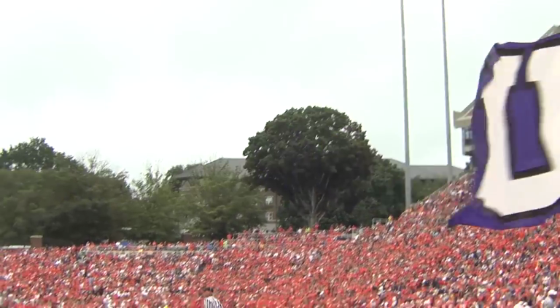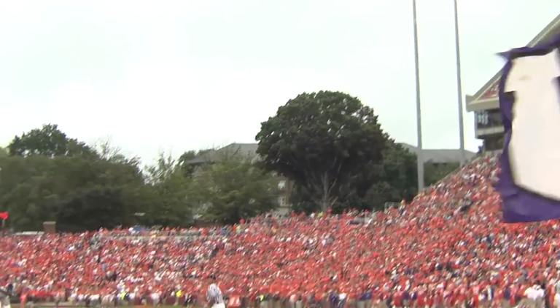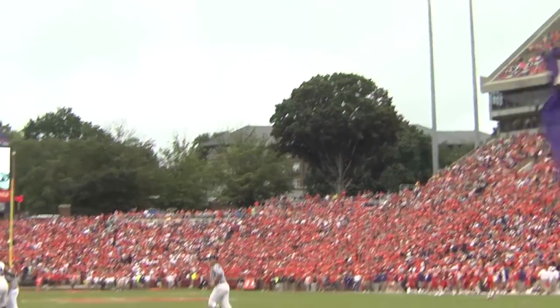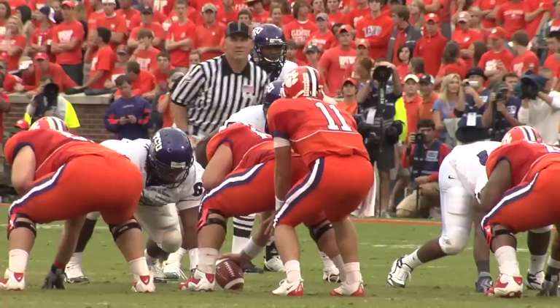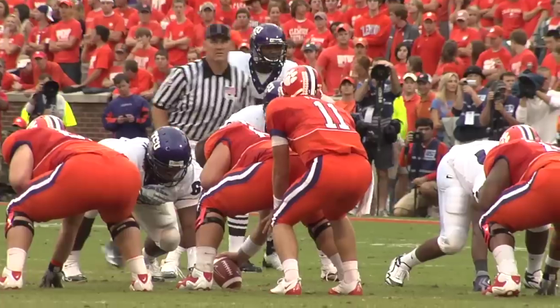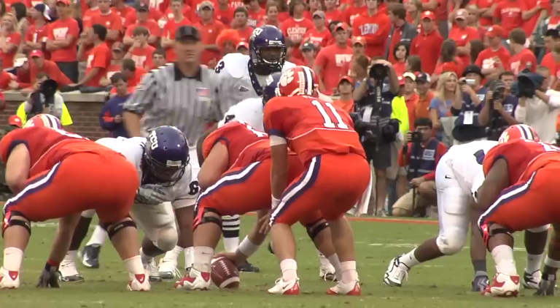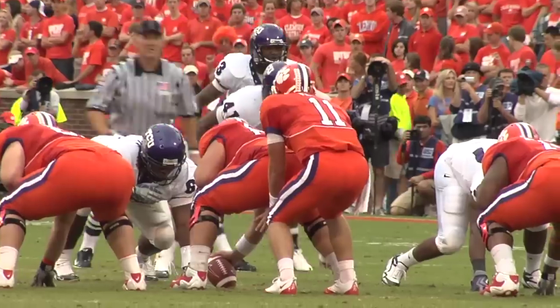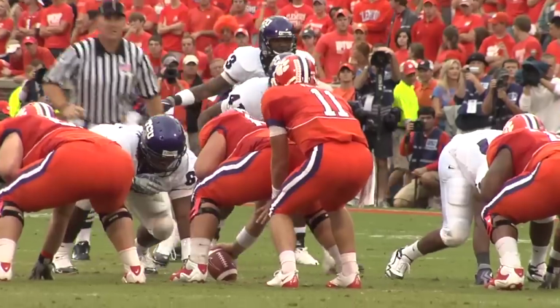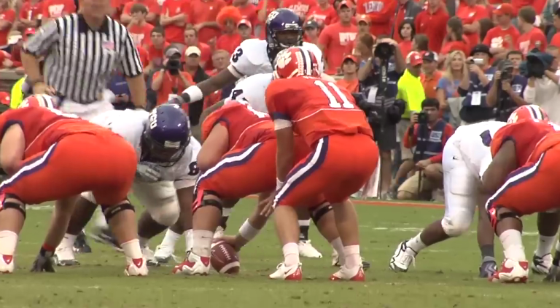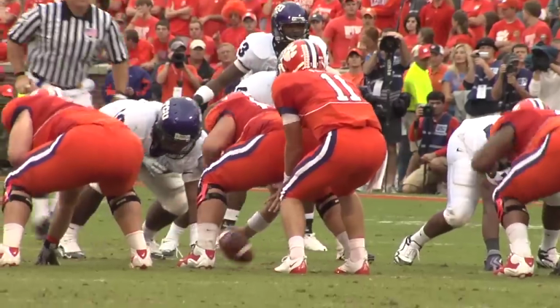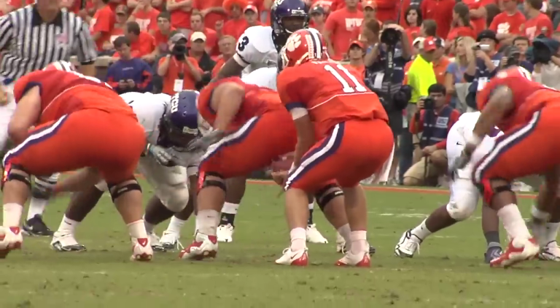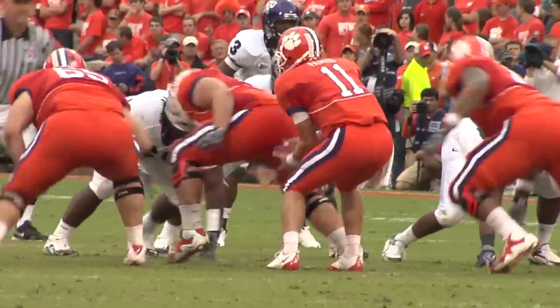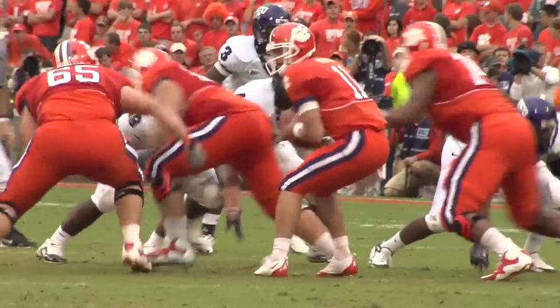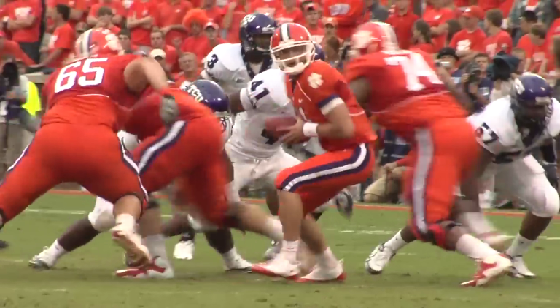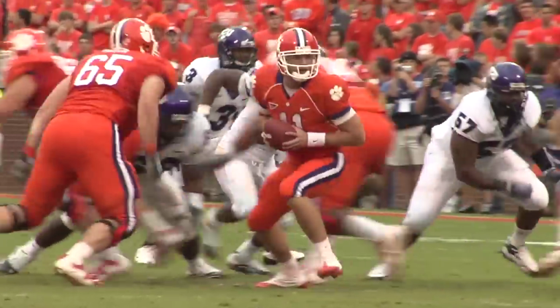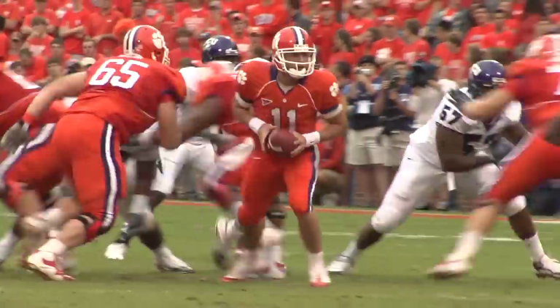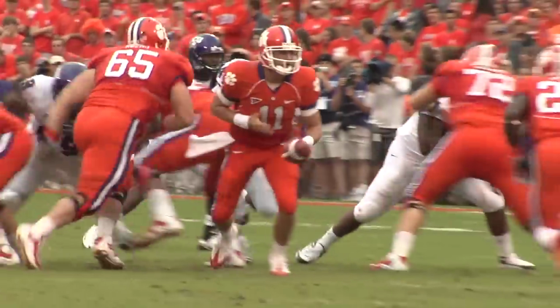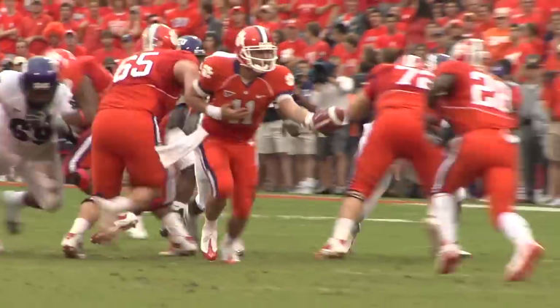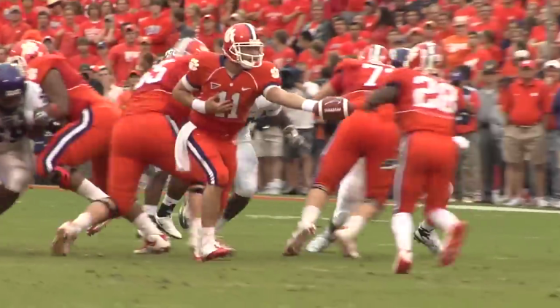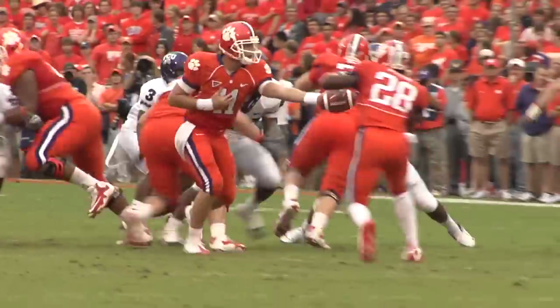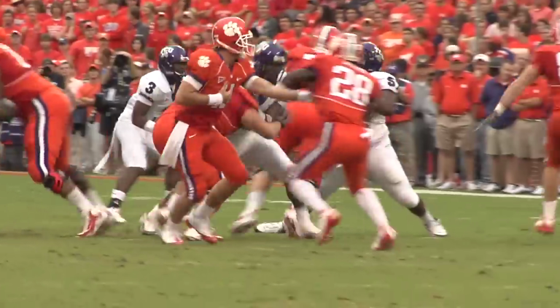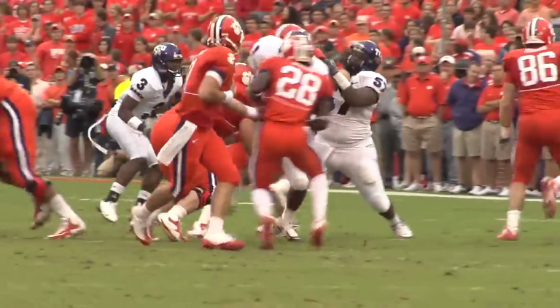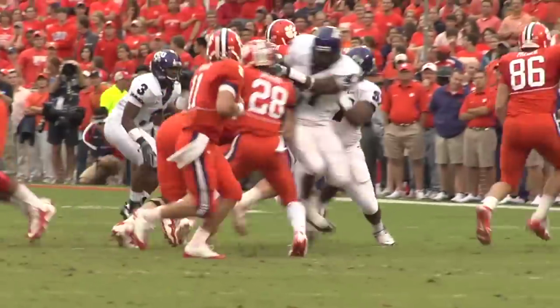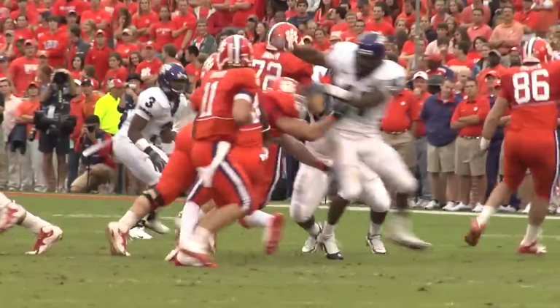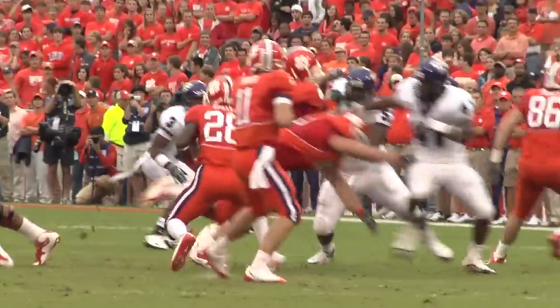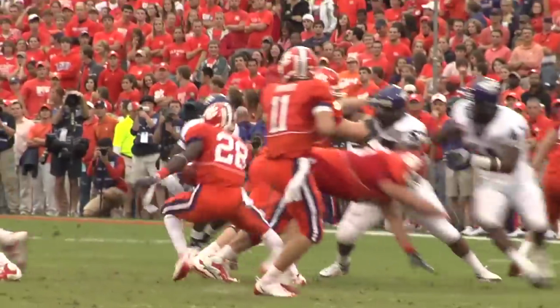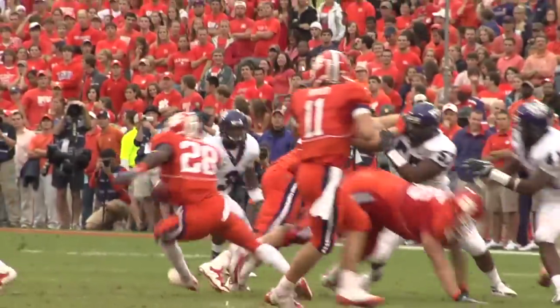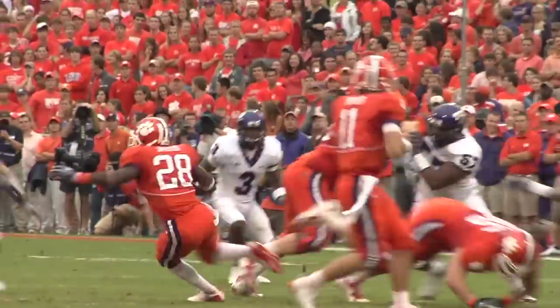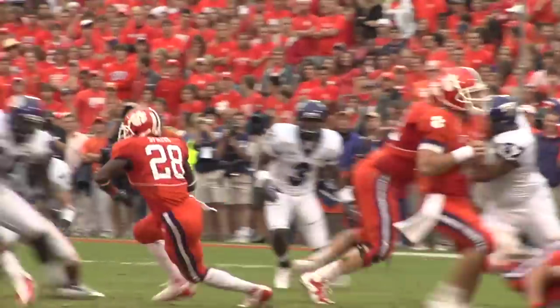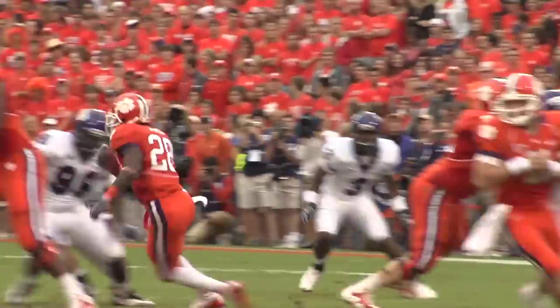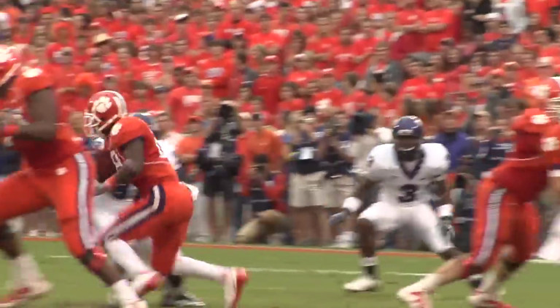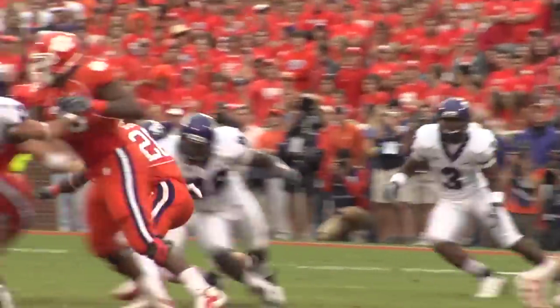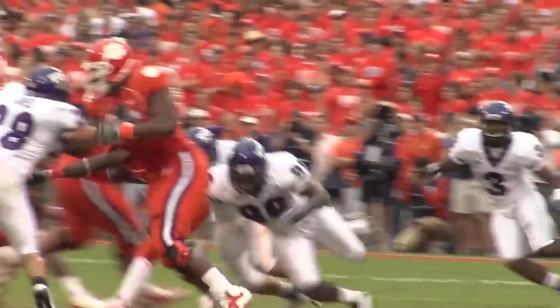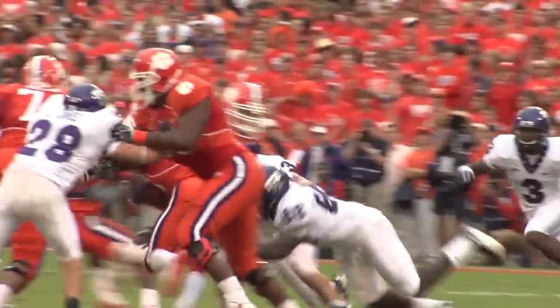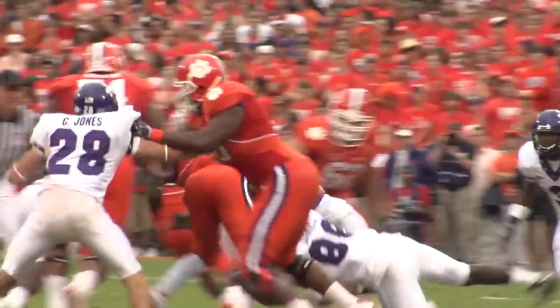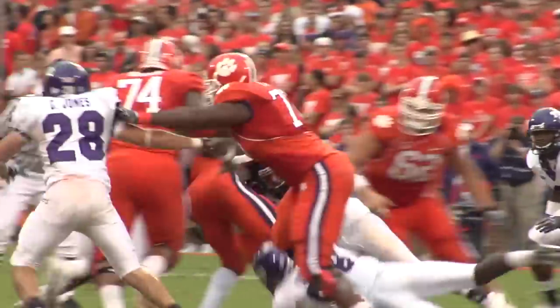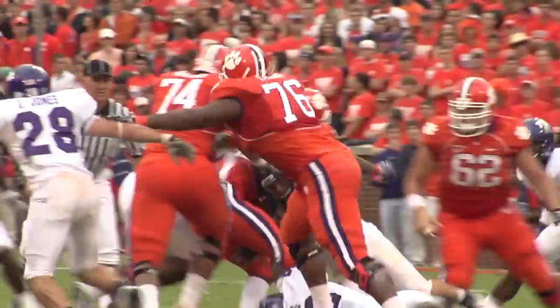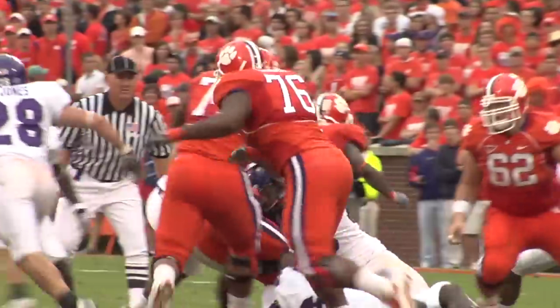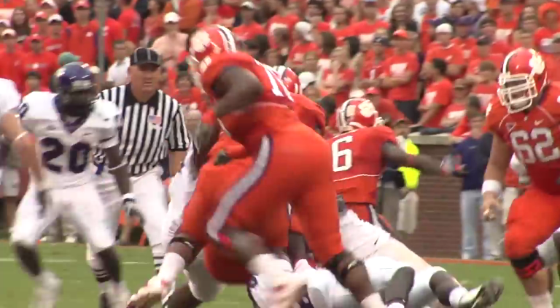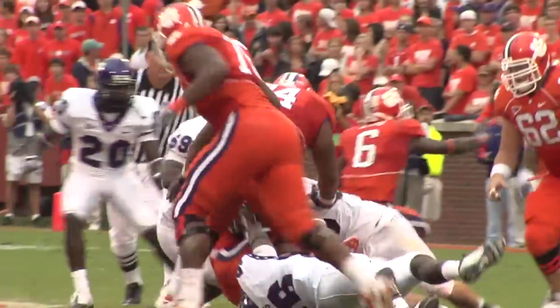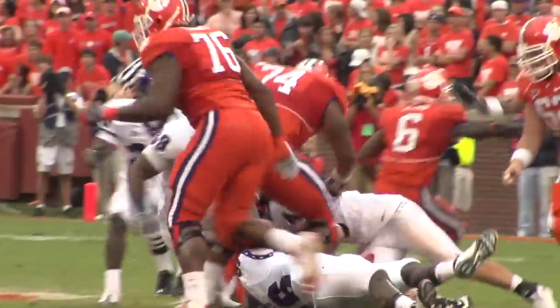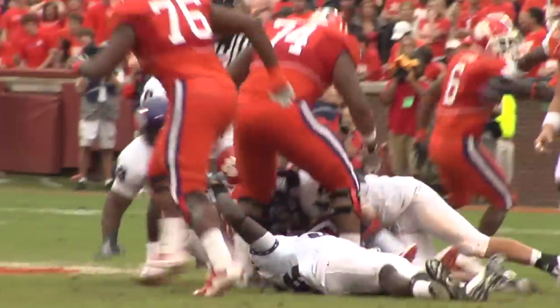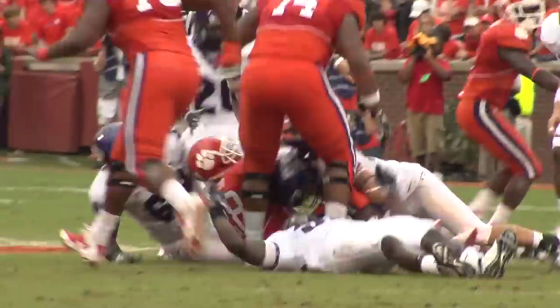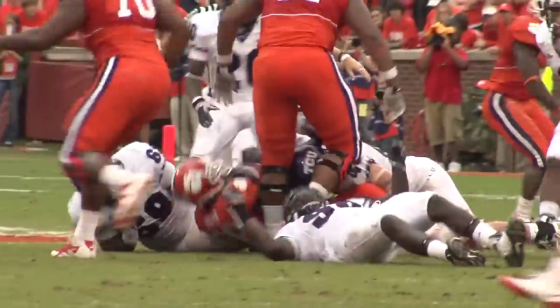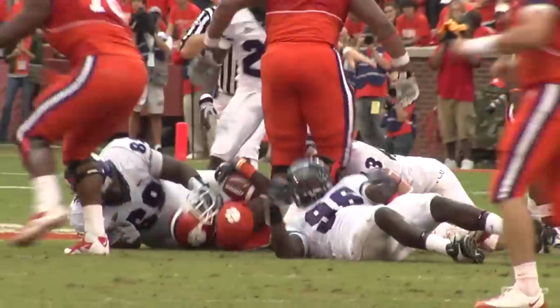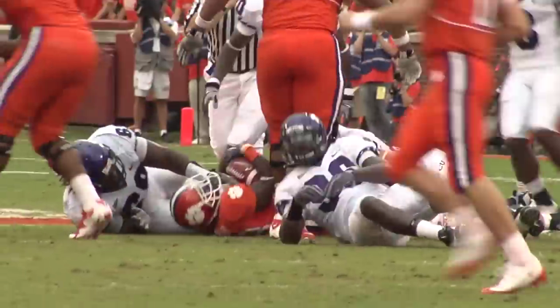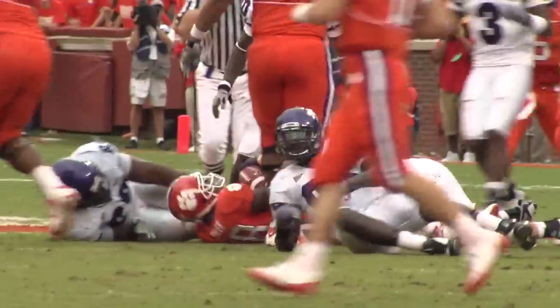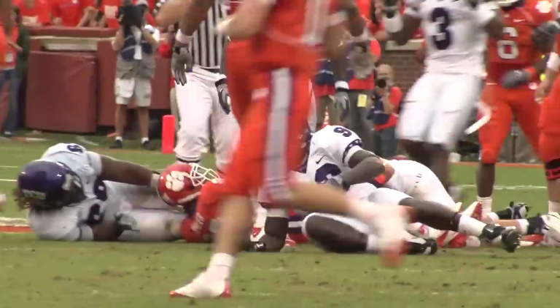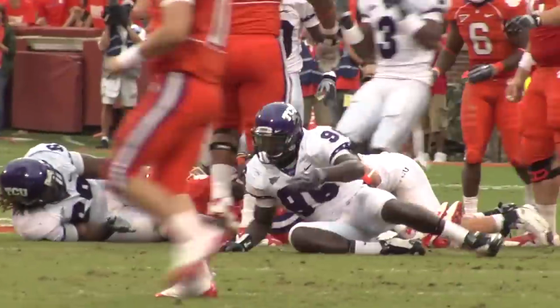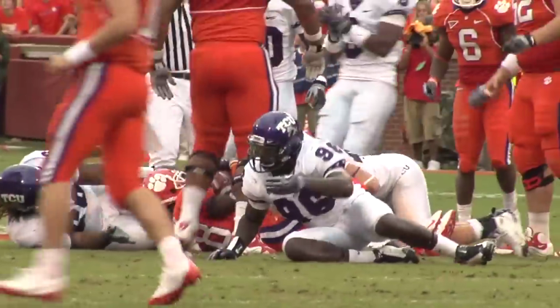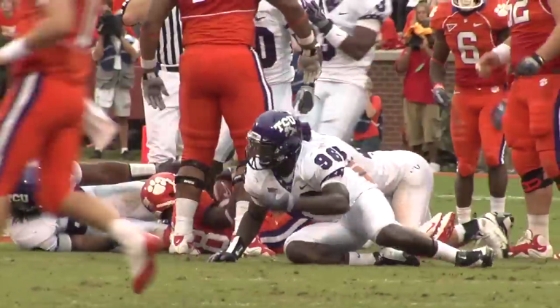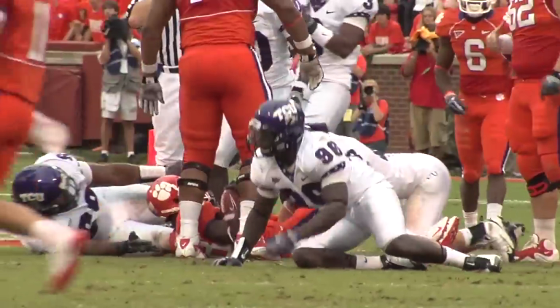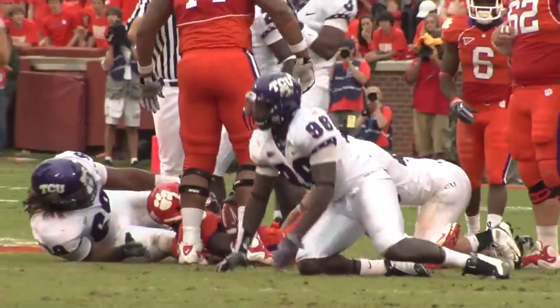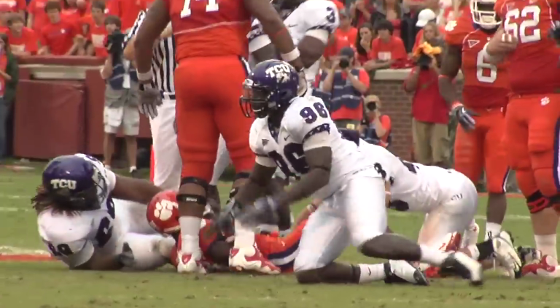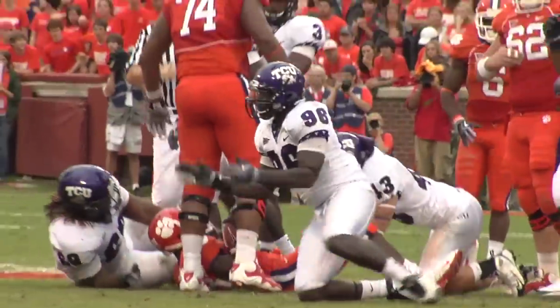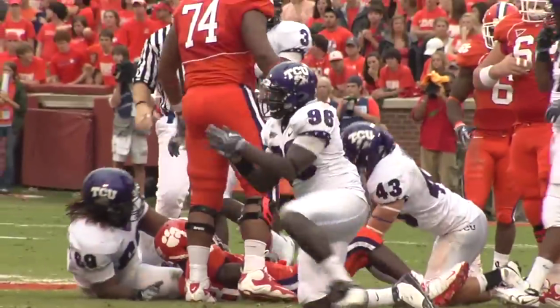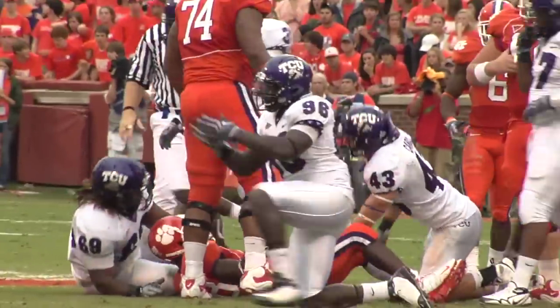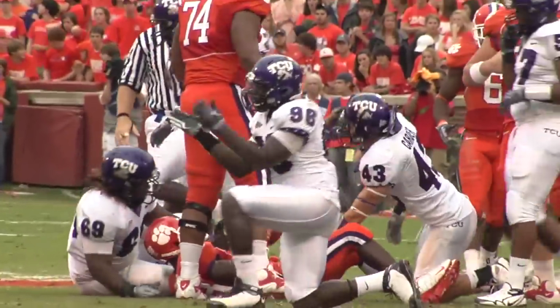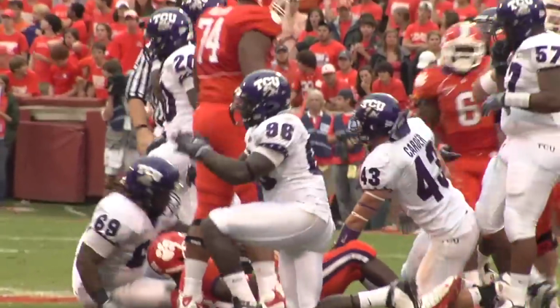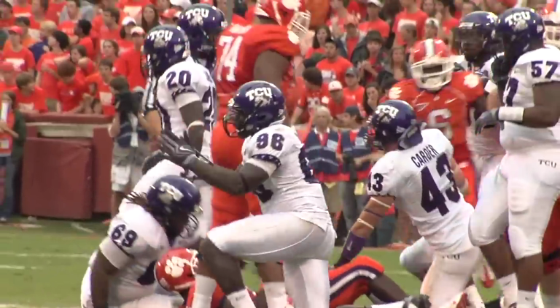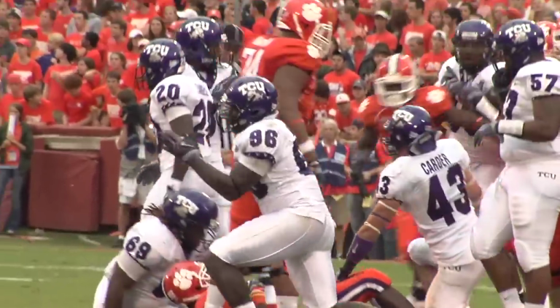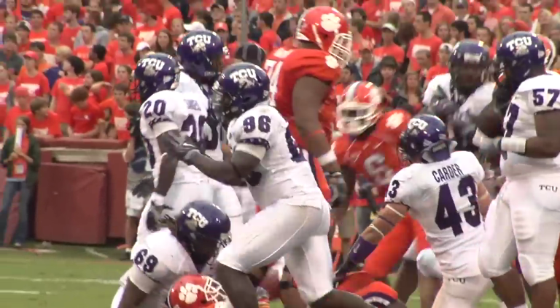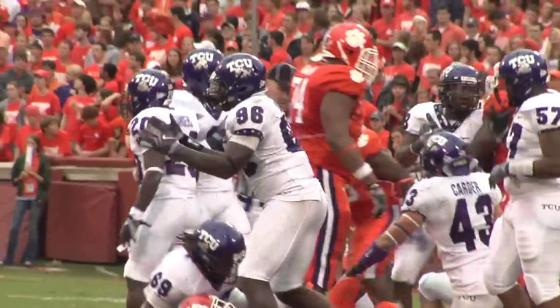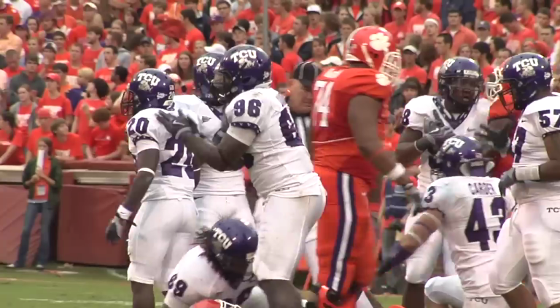Curtis Clay hauls it in, and the Frogs lead 6-3. And 10 for the 40 for Parker. He'll turn and hand it to Spiller up the middle. CJ dances to about the 42-yard line.